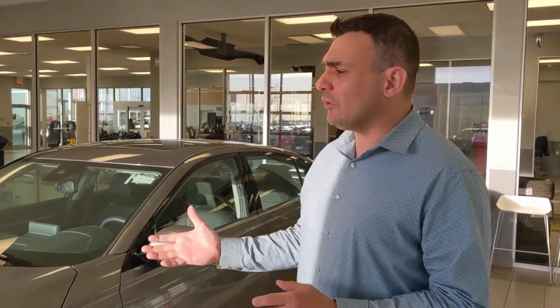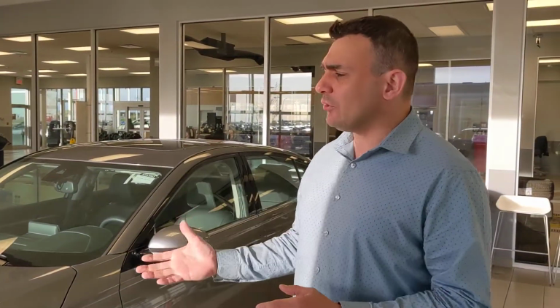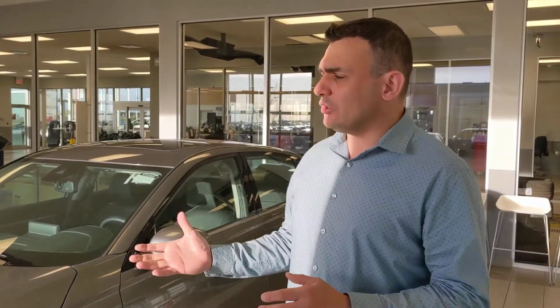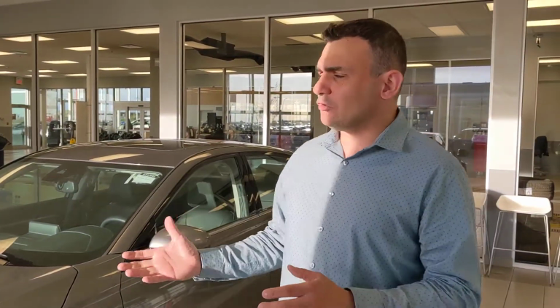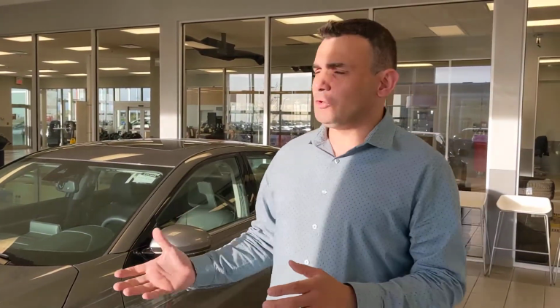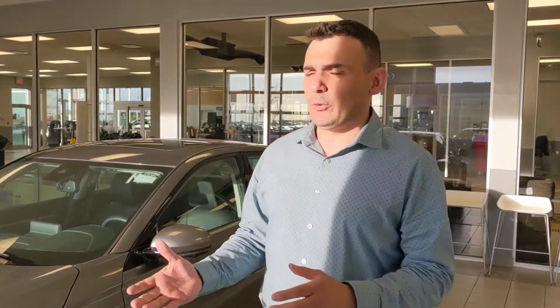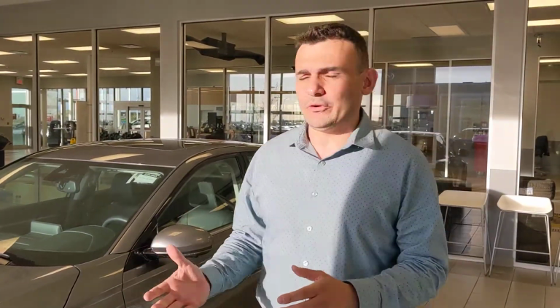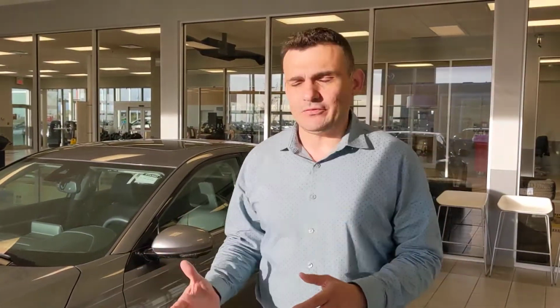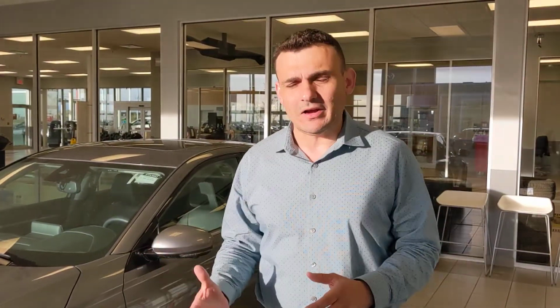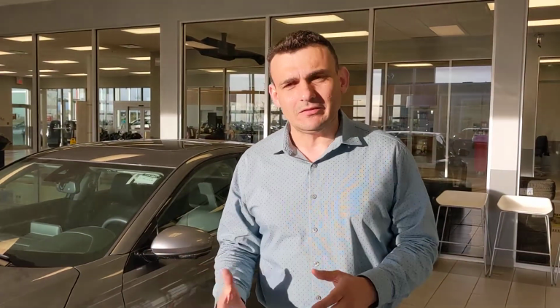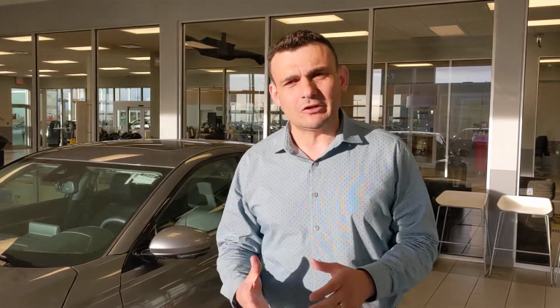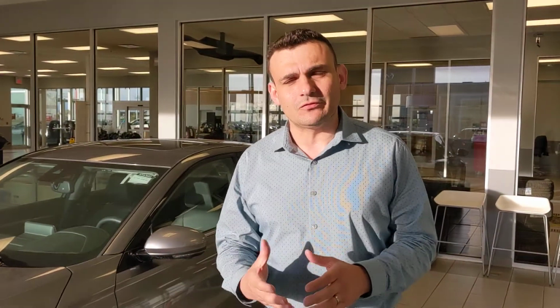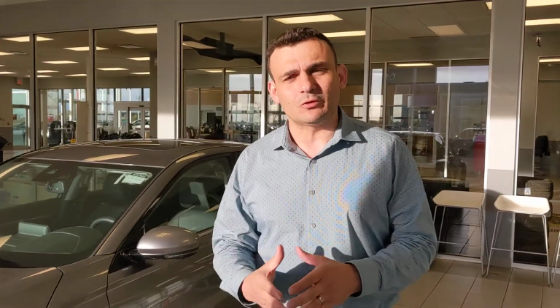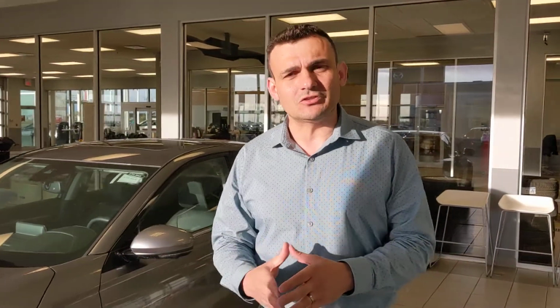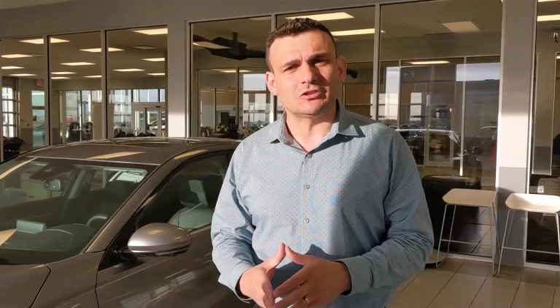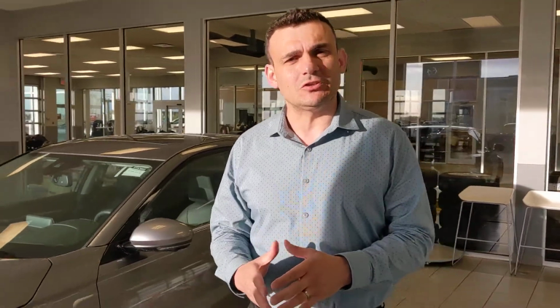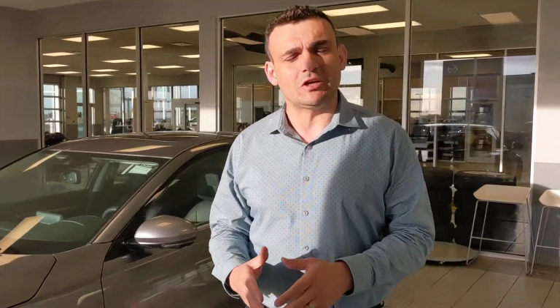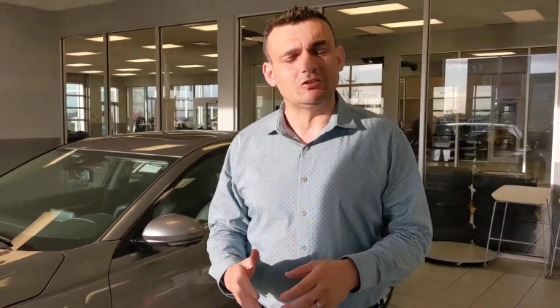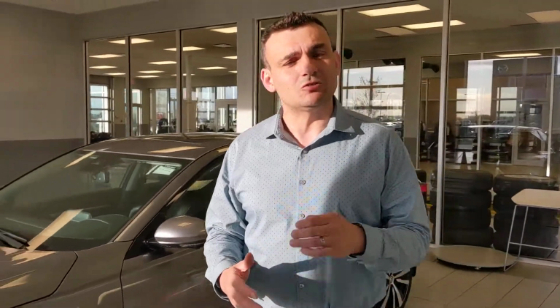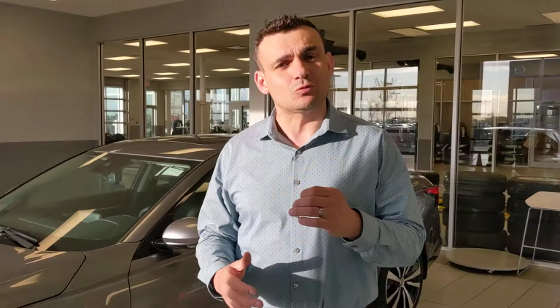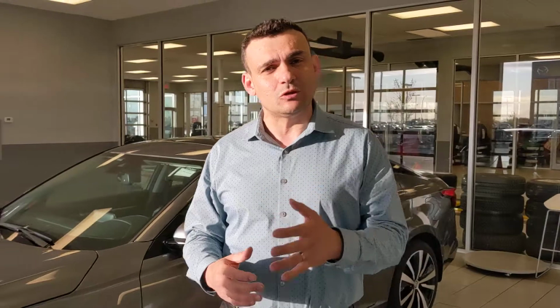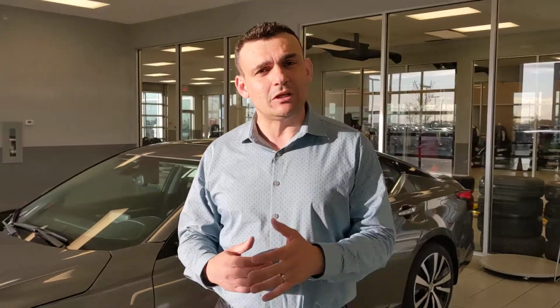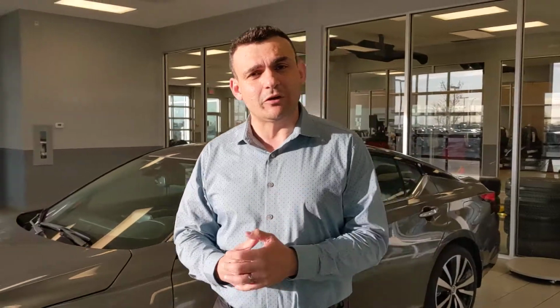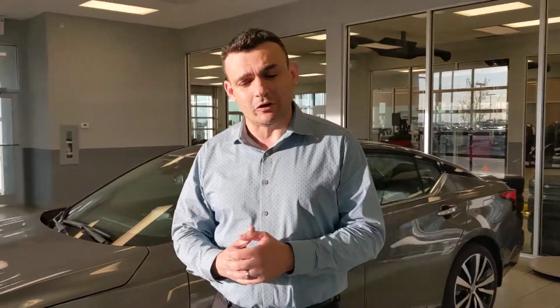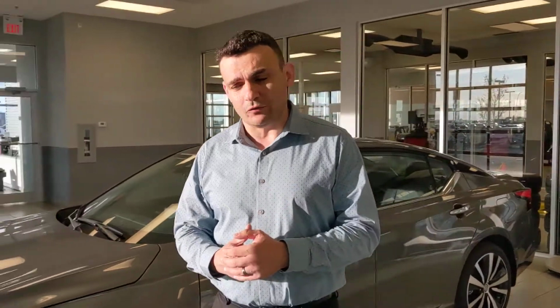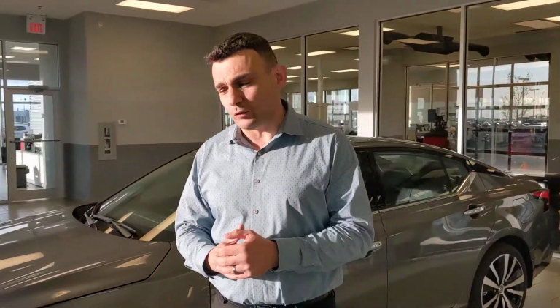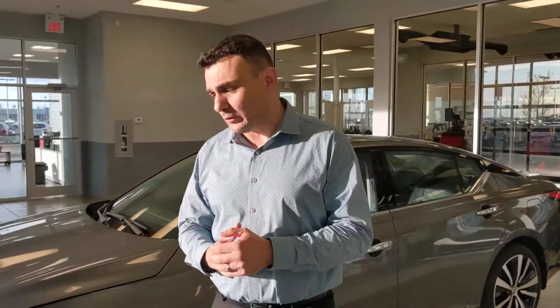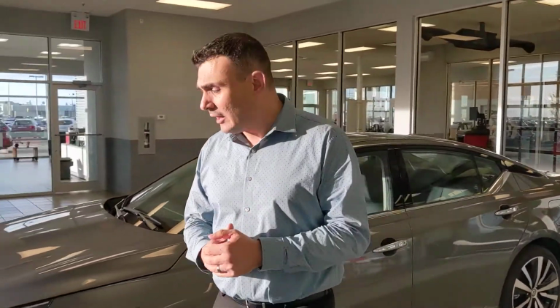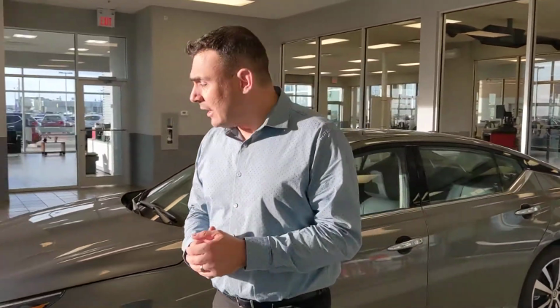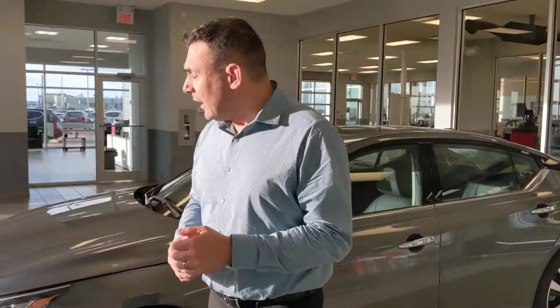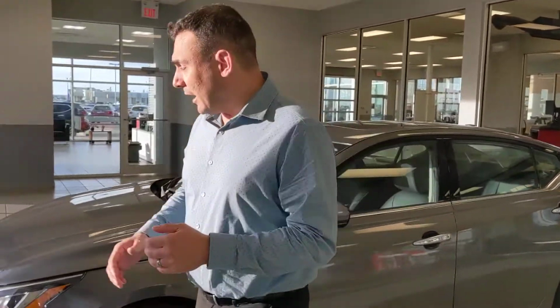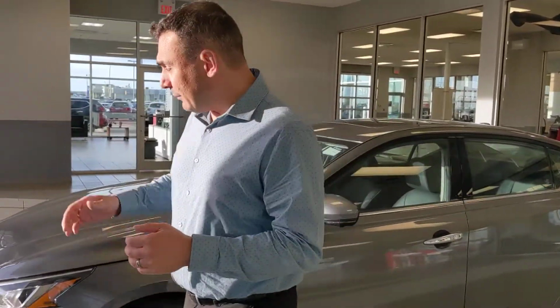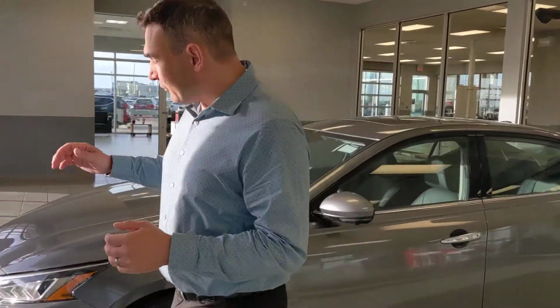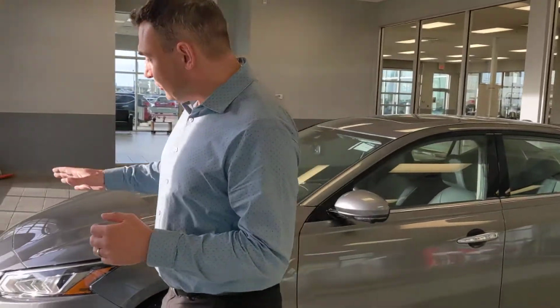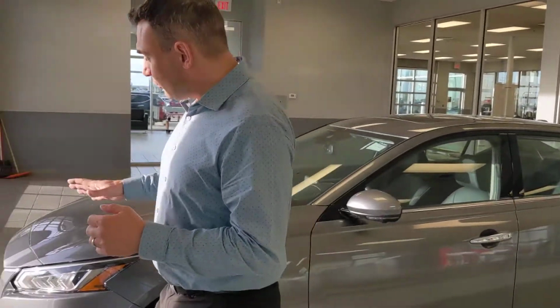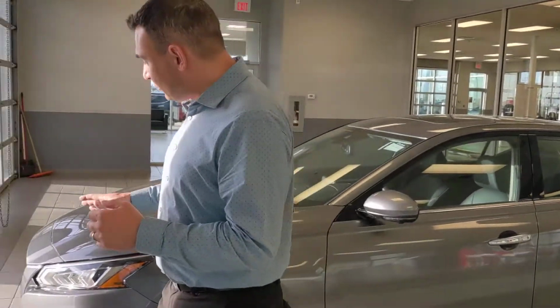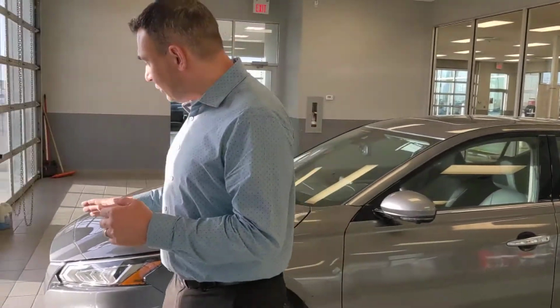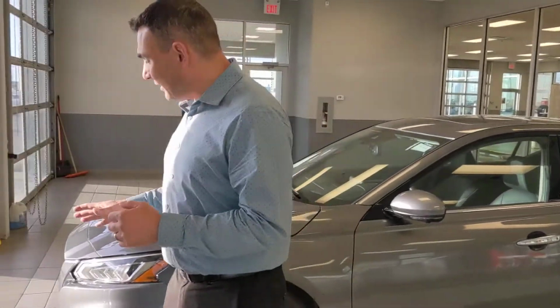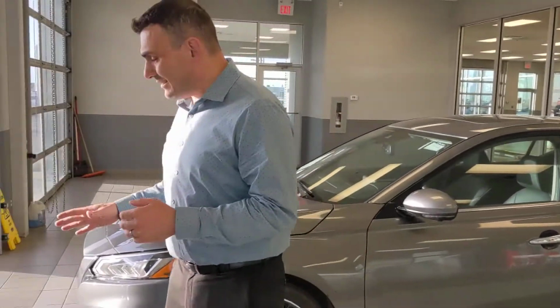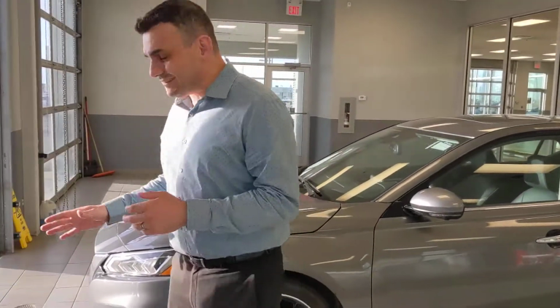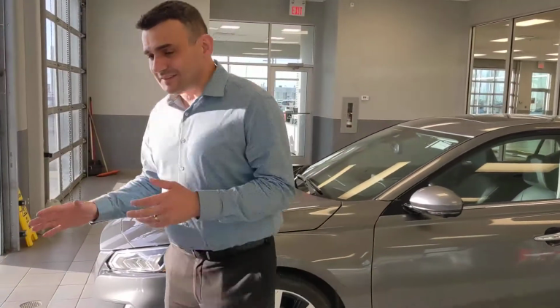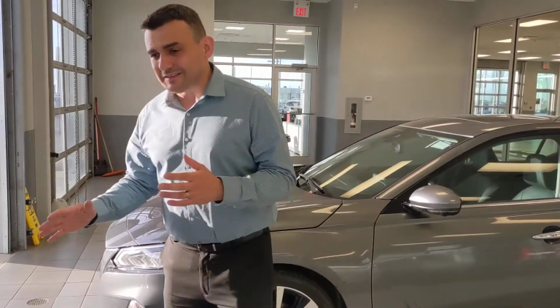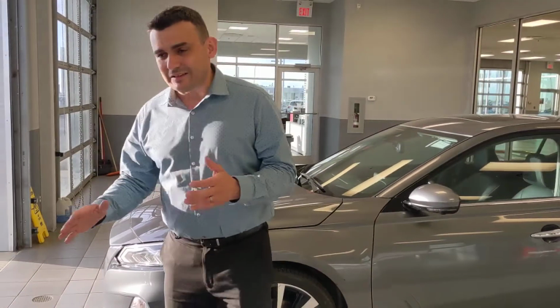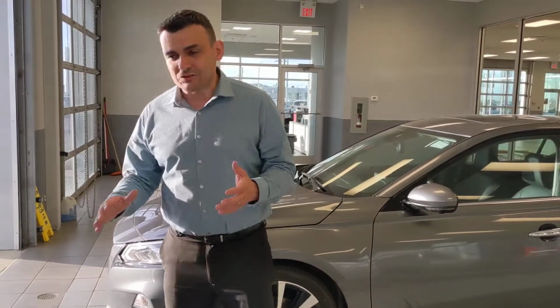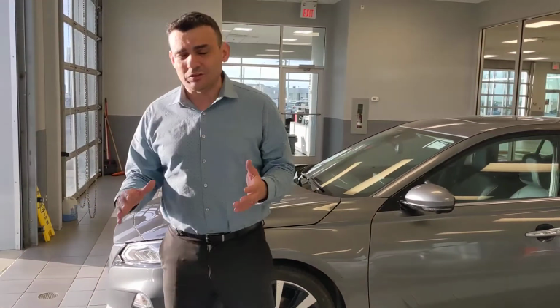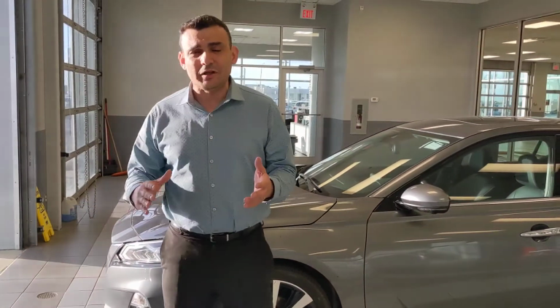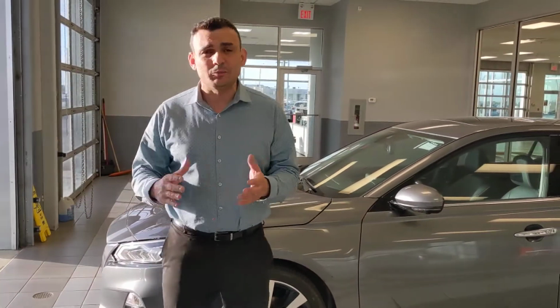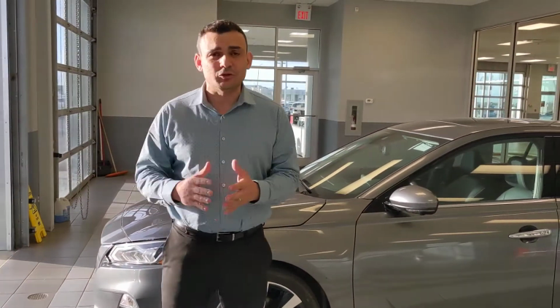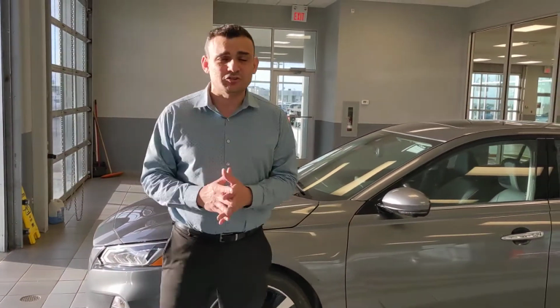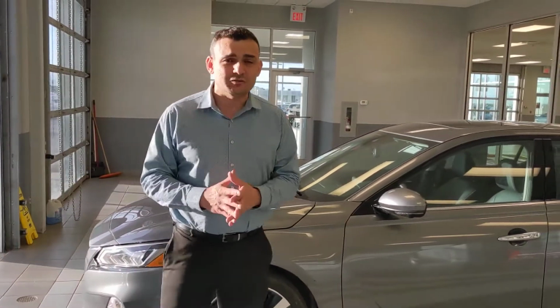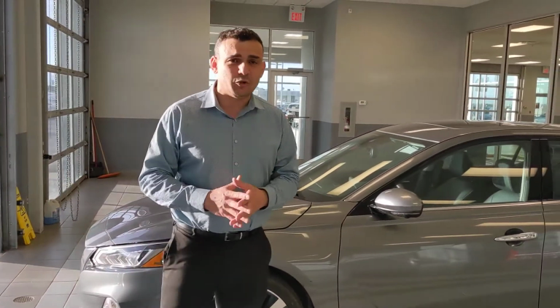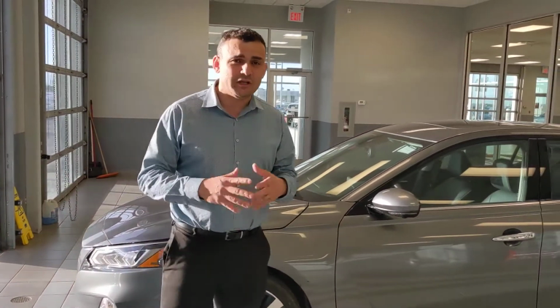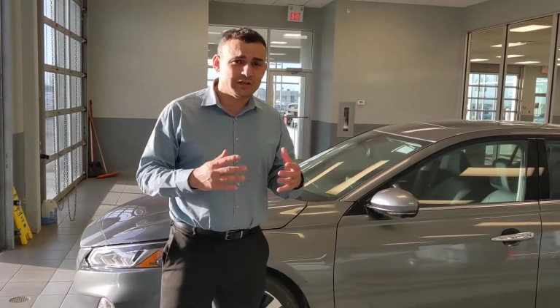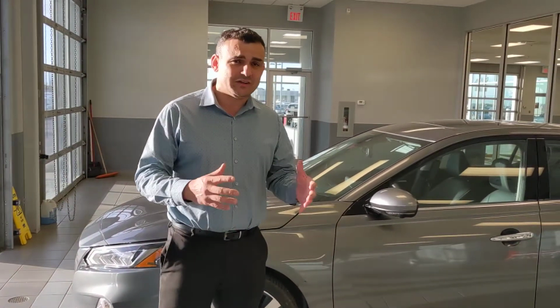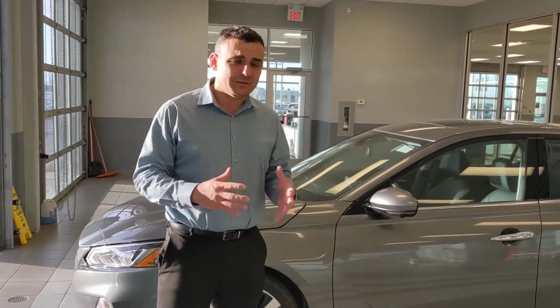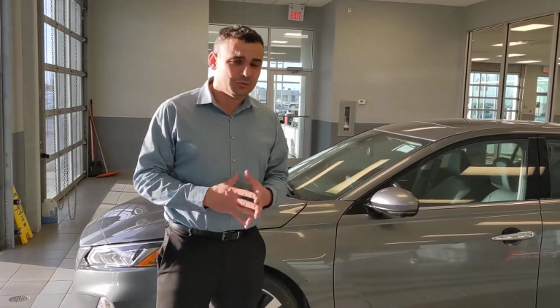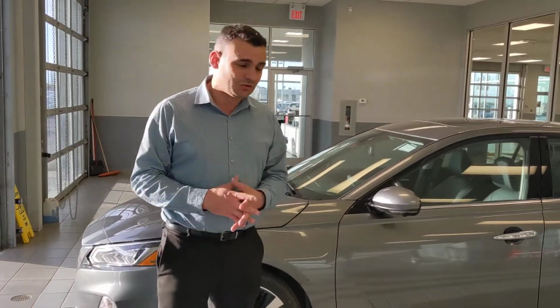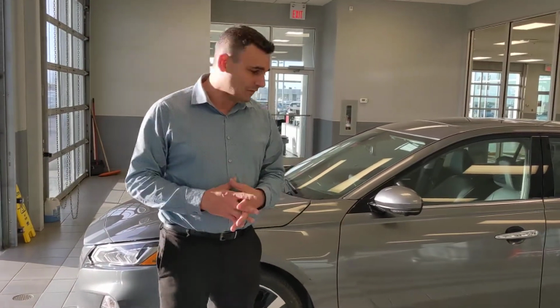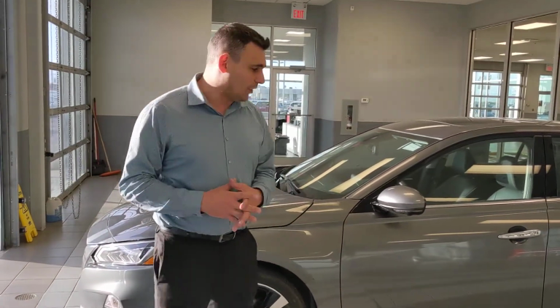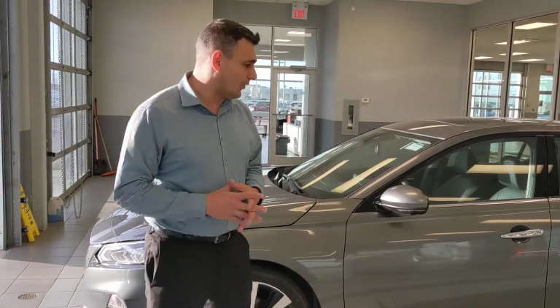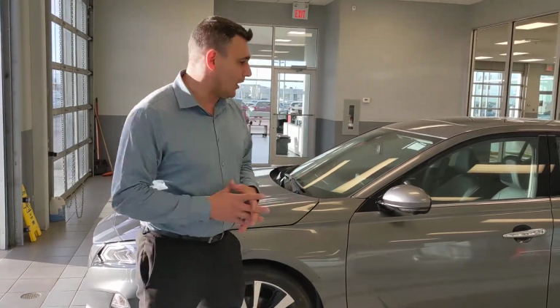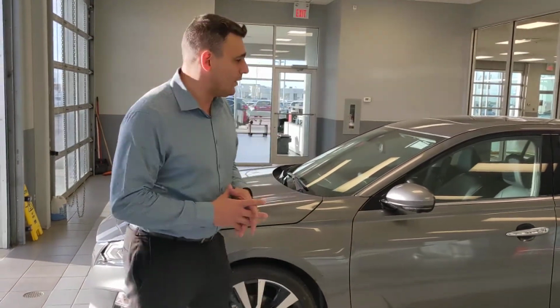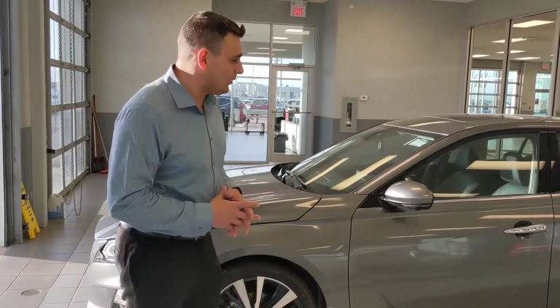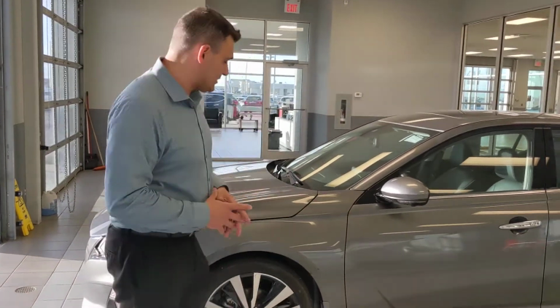Under the hood you've got a 2.5-liter four-cylinder engine, so really great on fuel. Up front you're also going to get Nissan's Intelligent Emergency Braking to keep you safe on the highways.